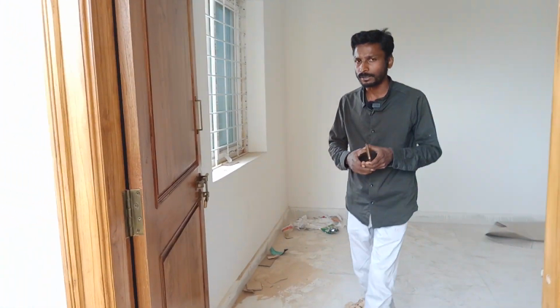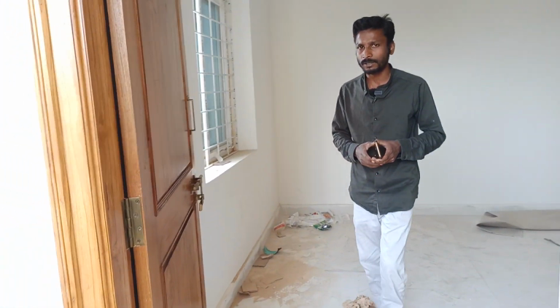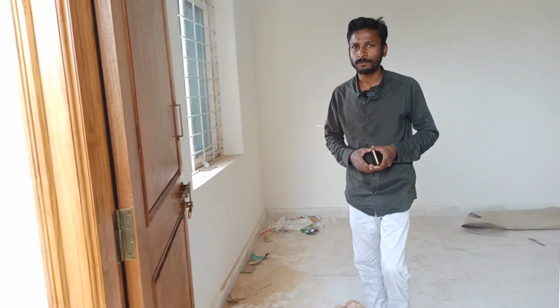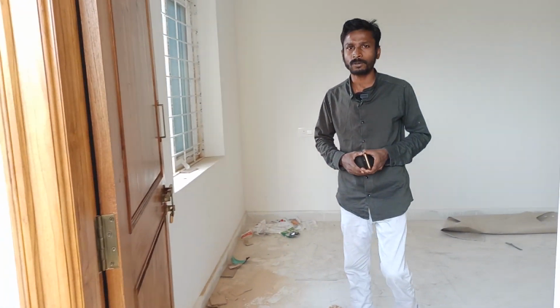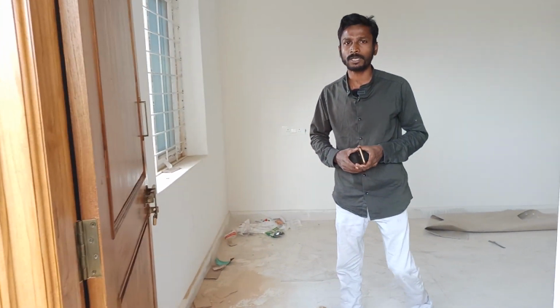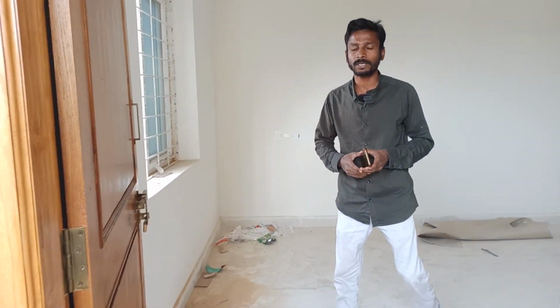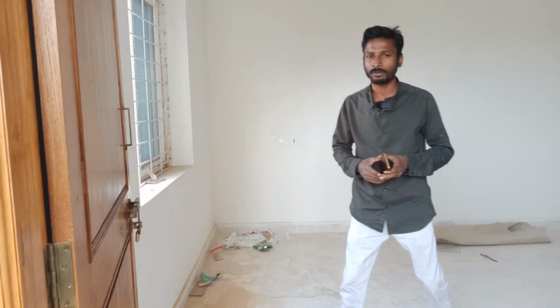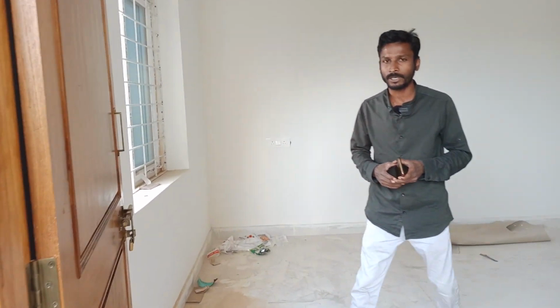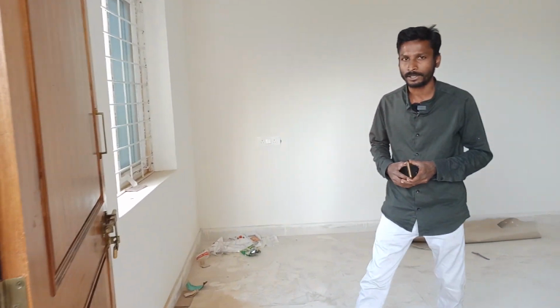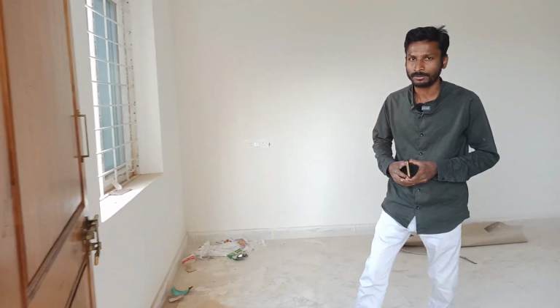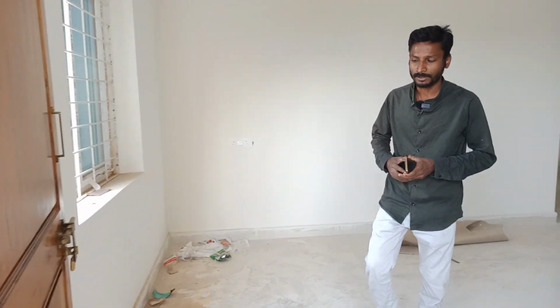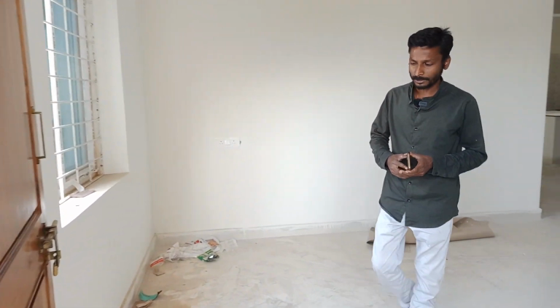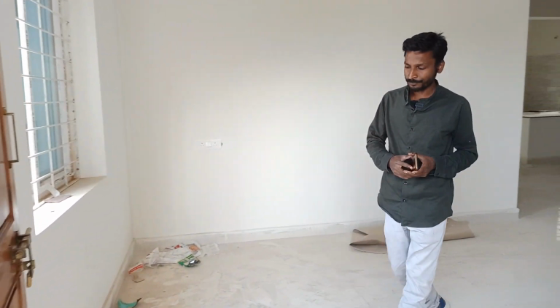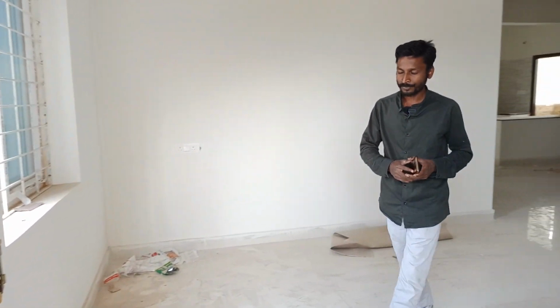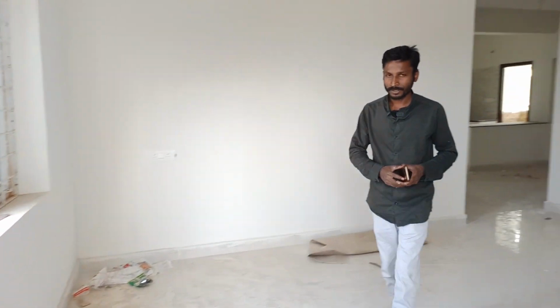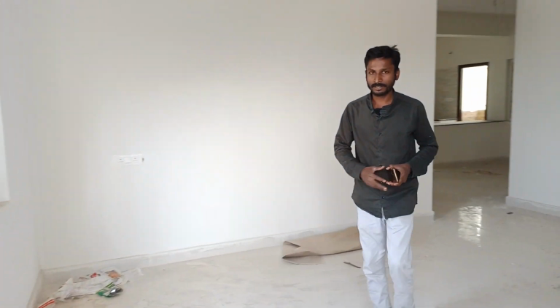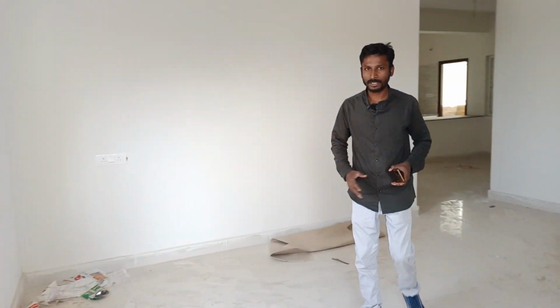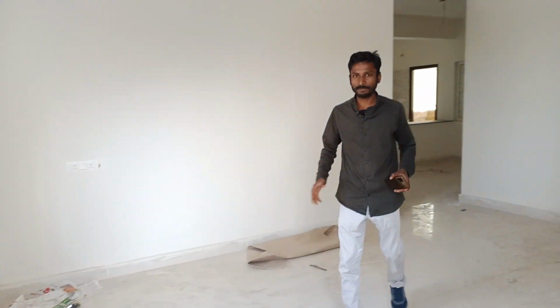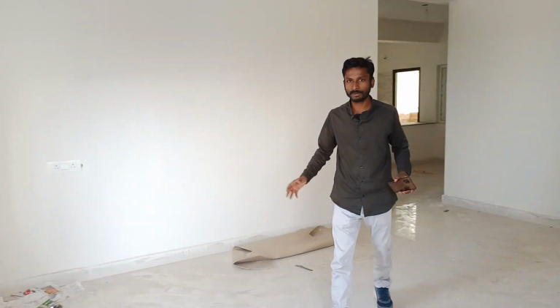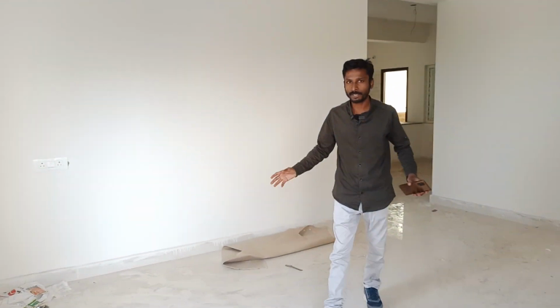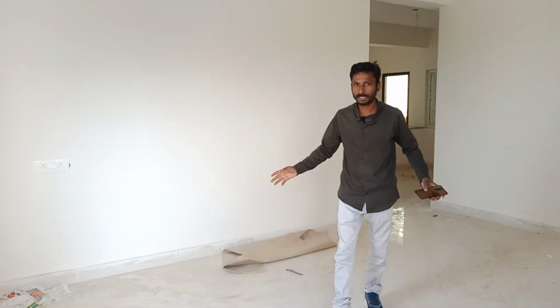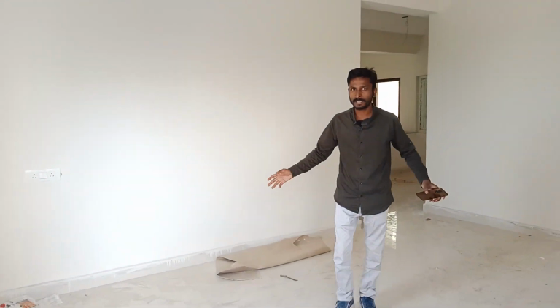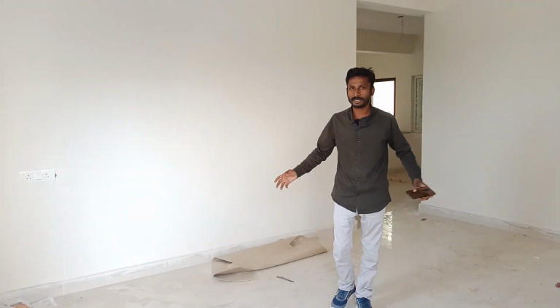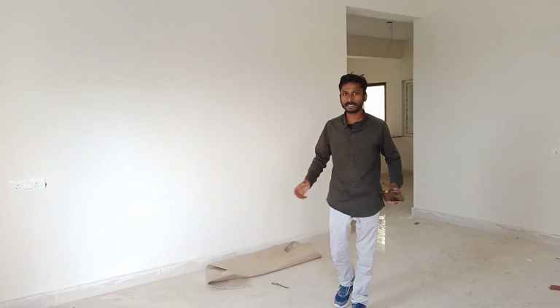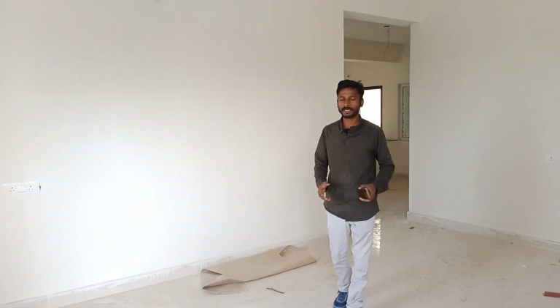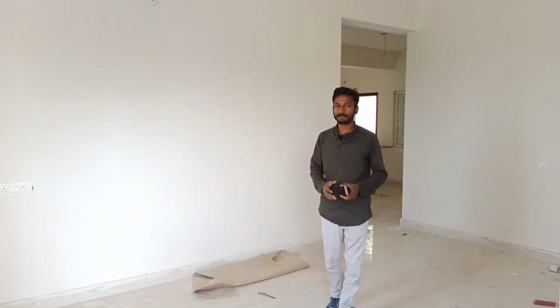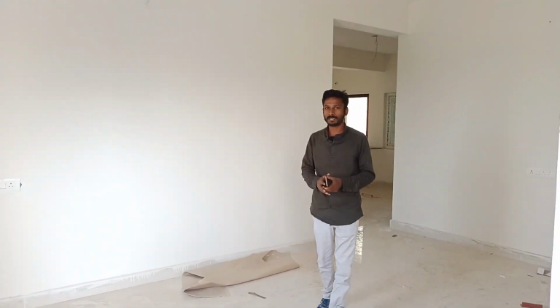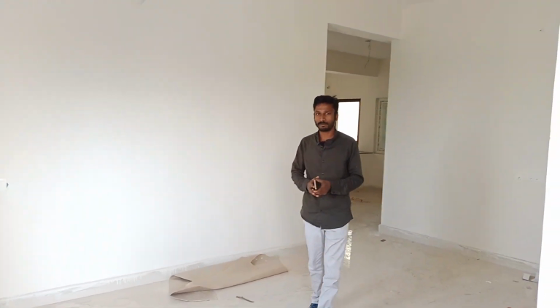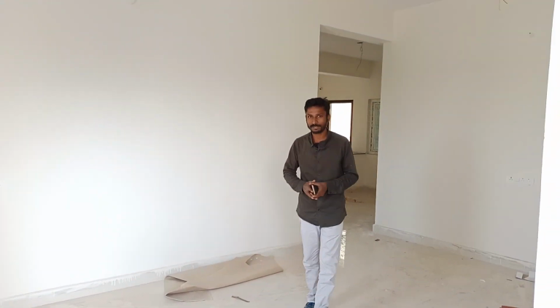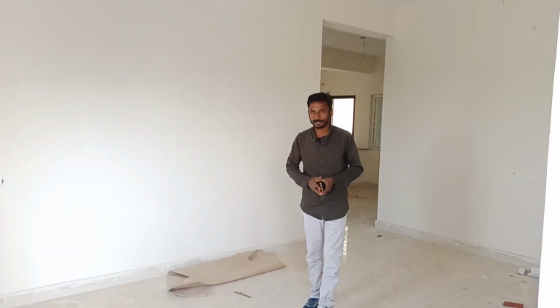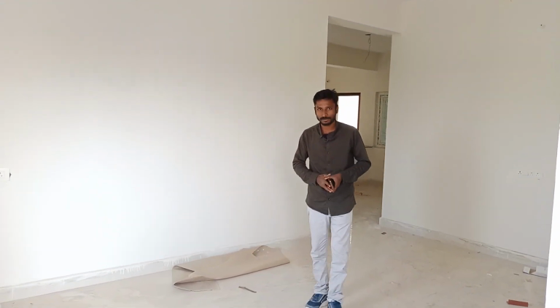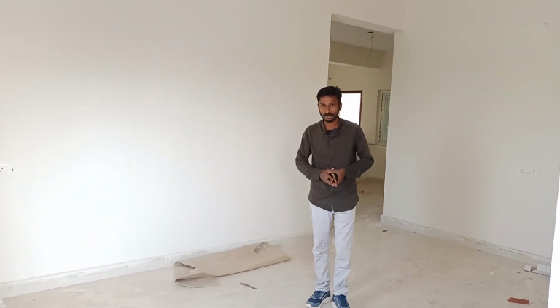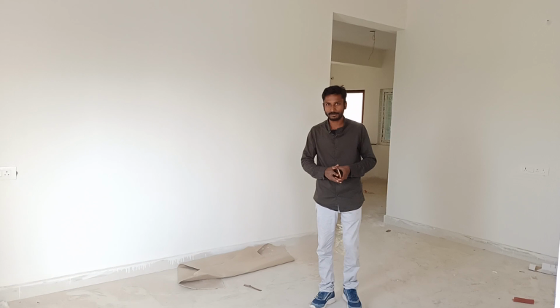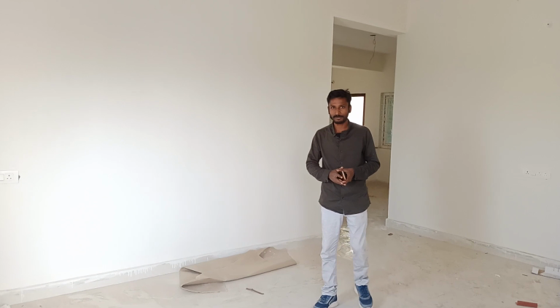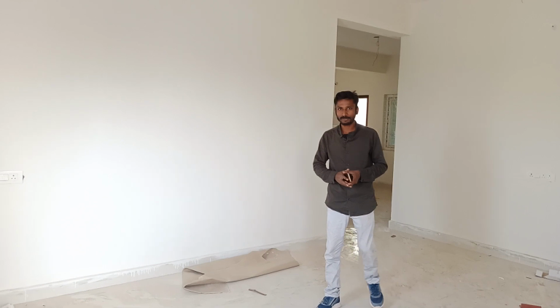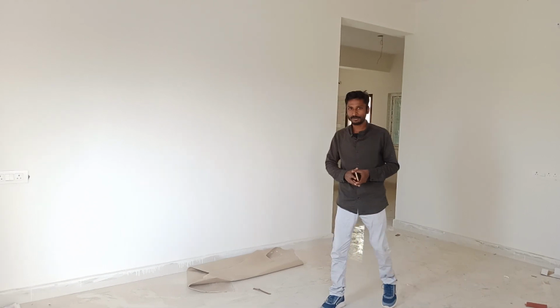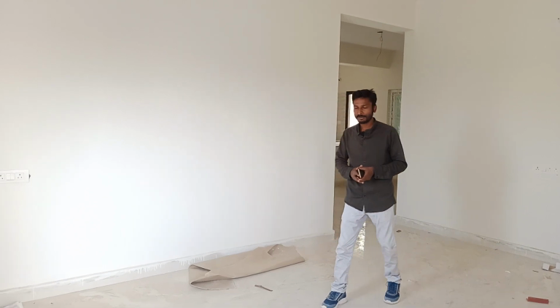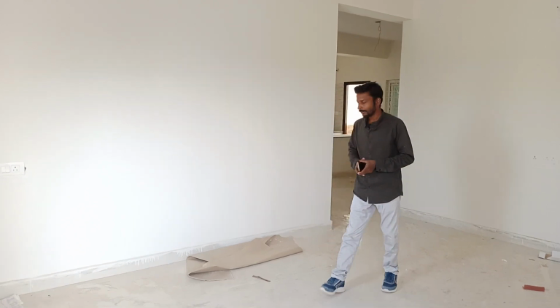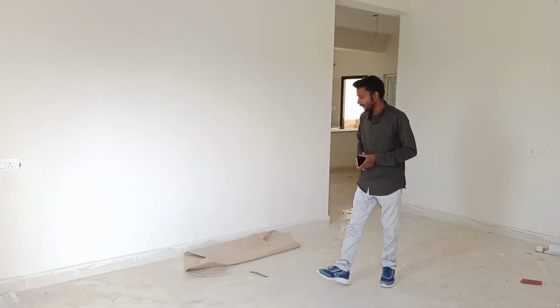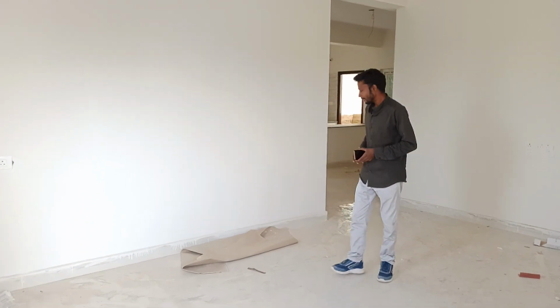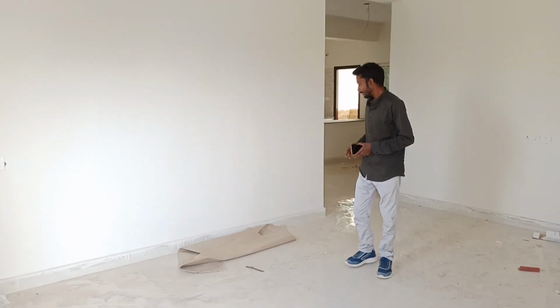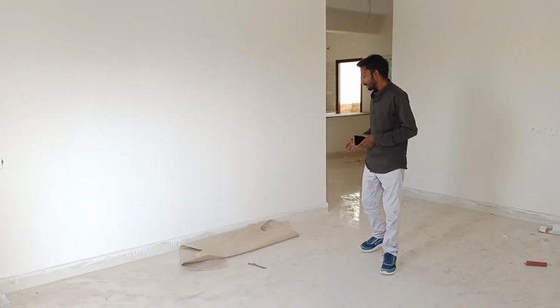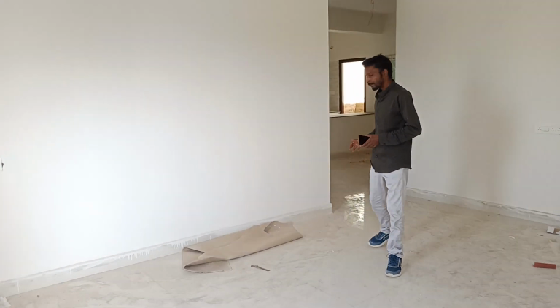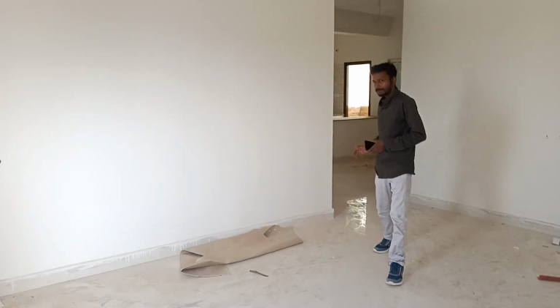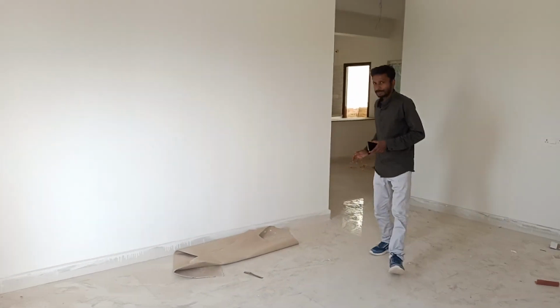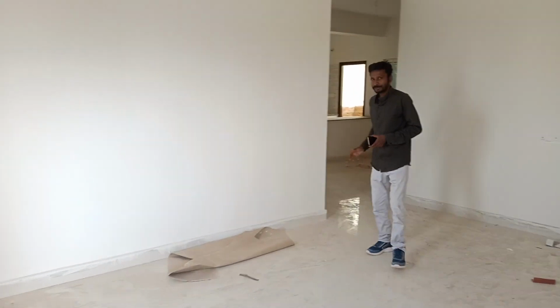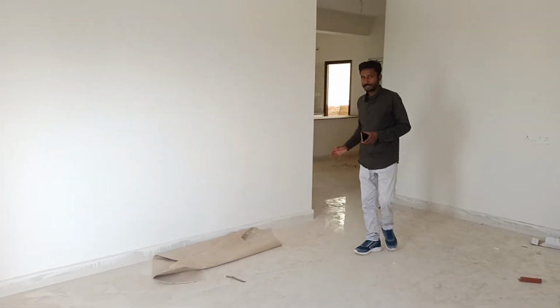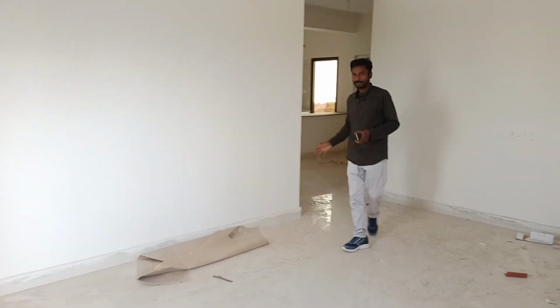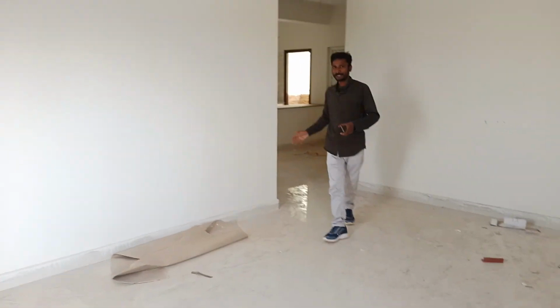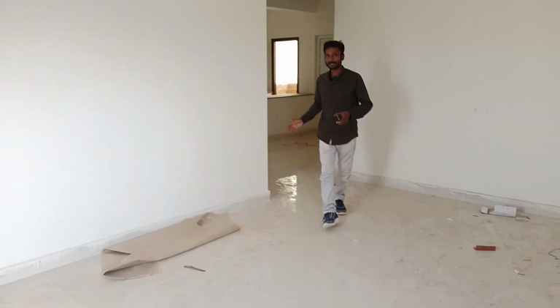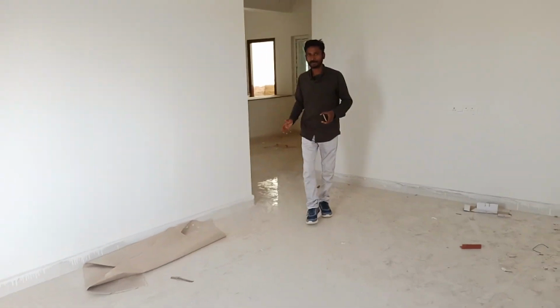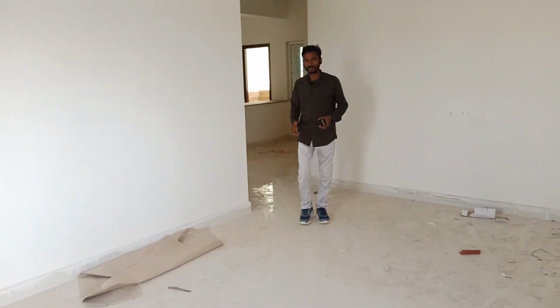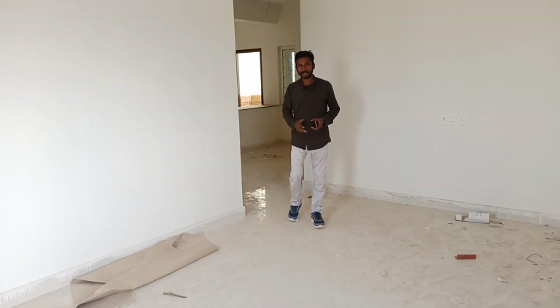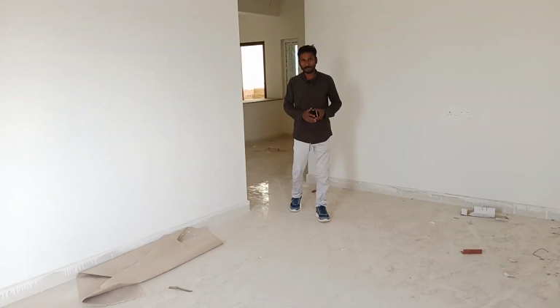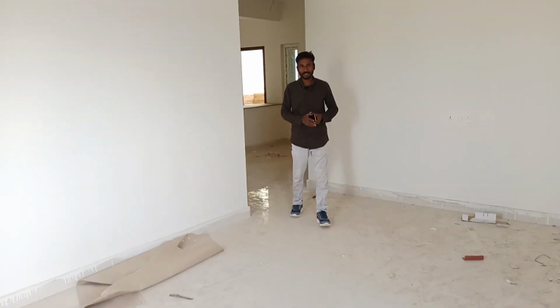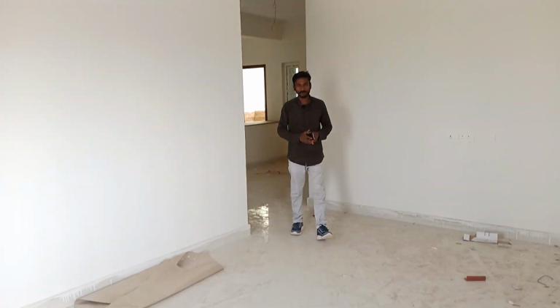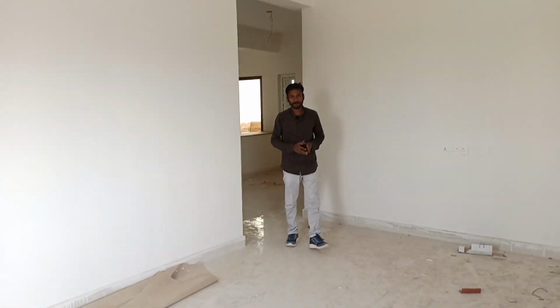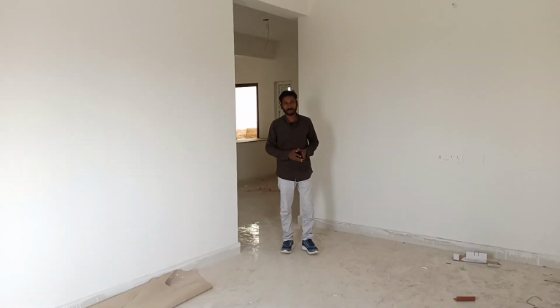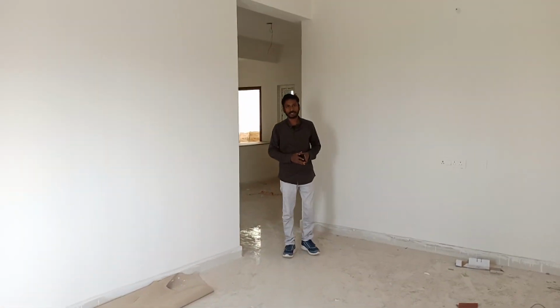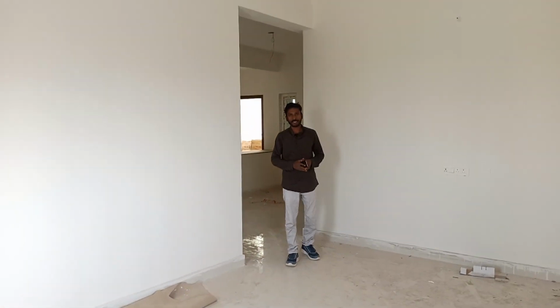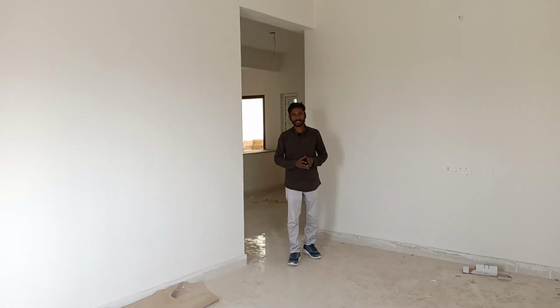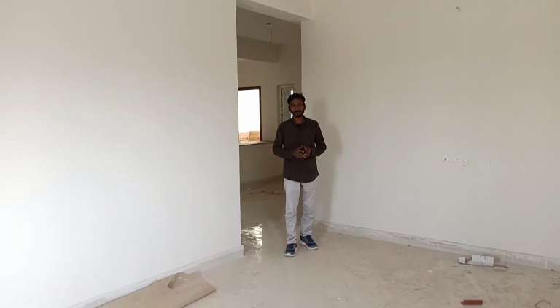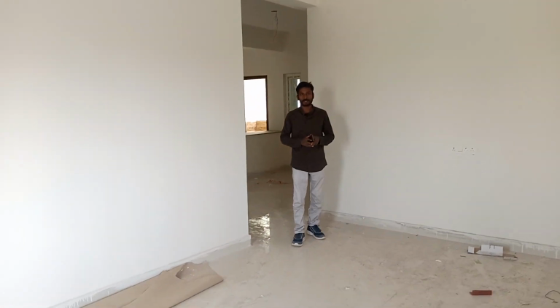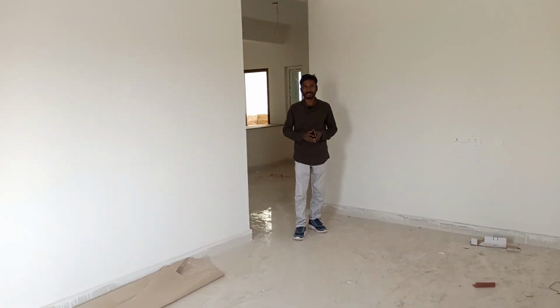This is on the third floor. I covered this living hall area — you can see the living hall area is in the same configuration.